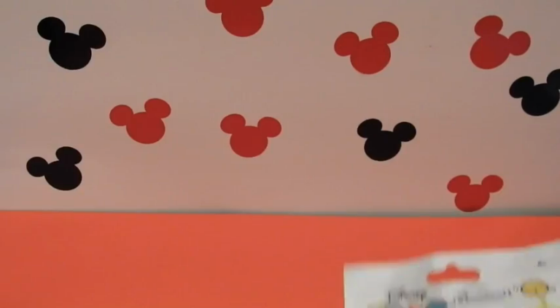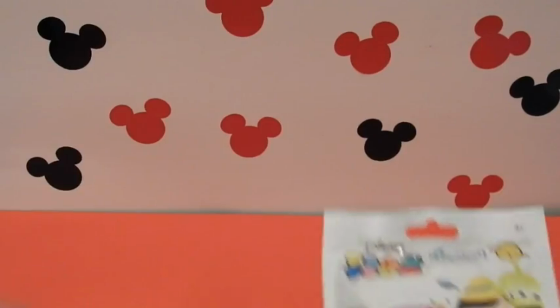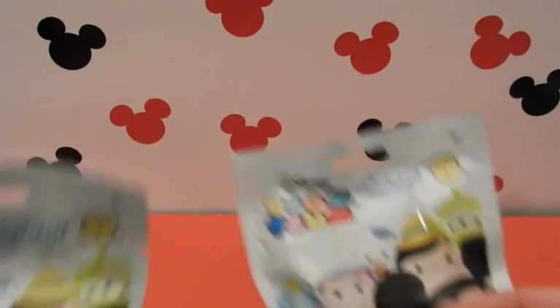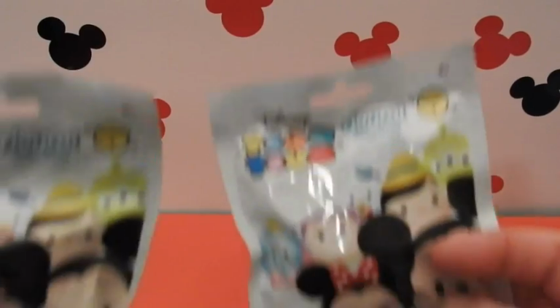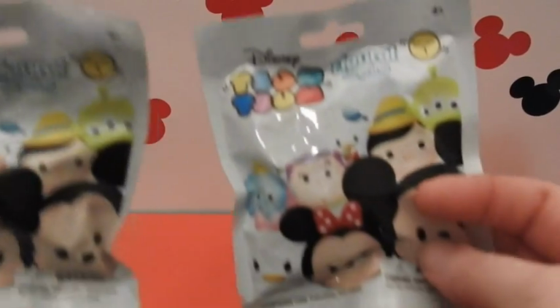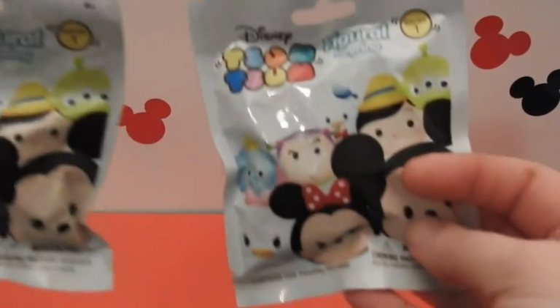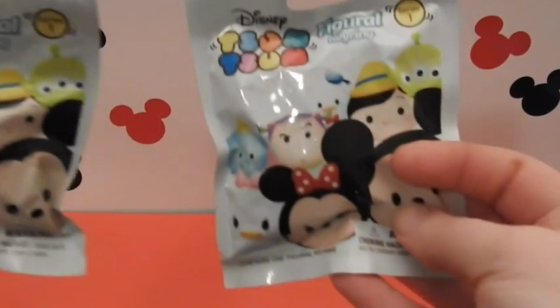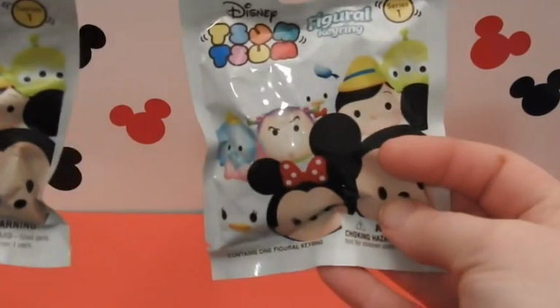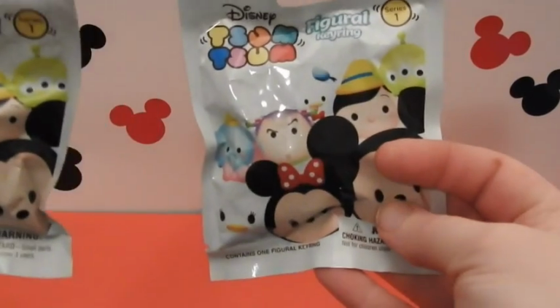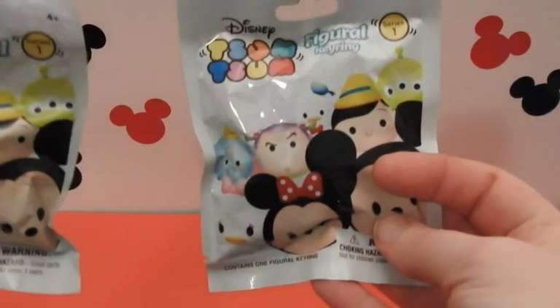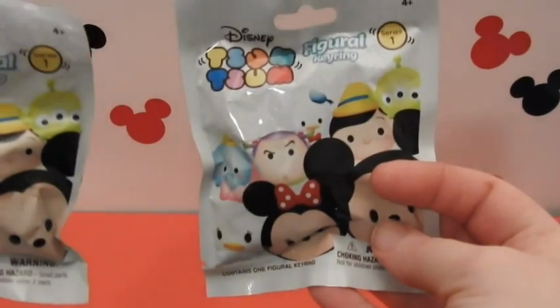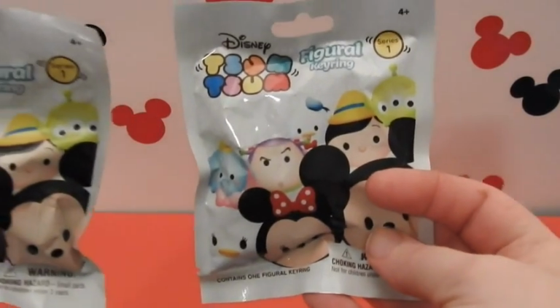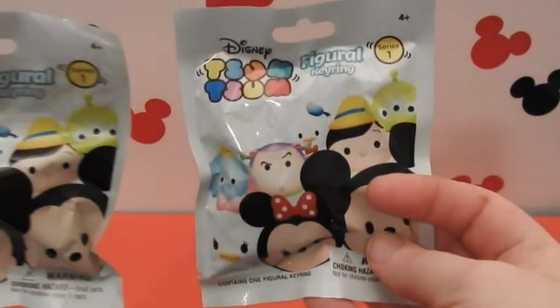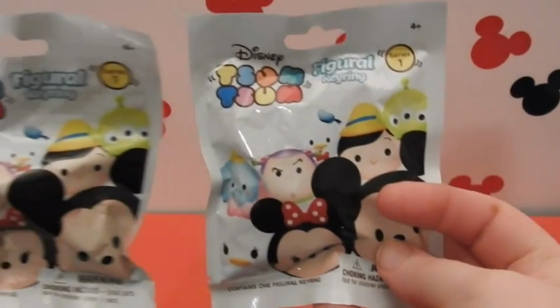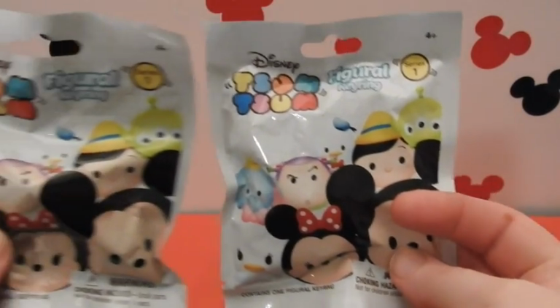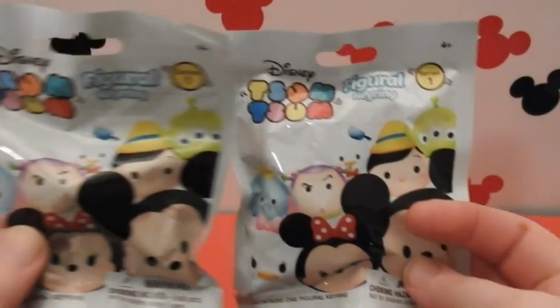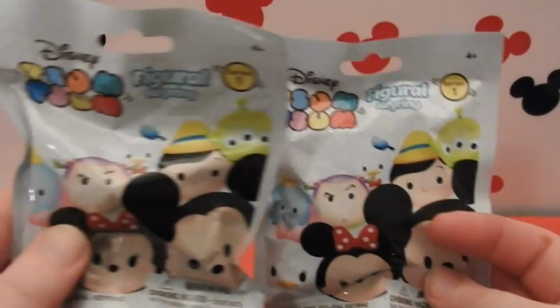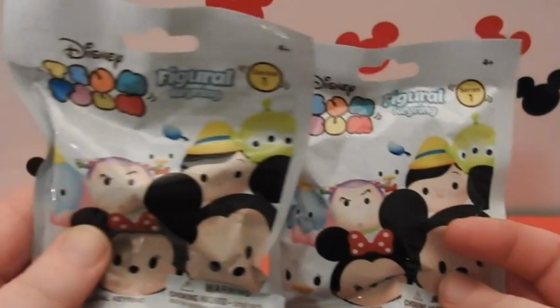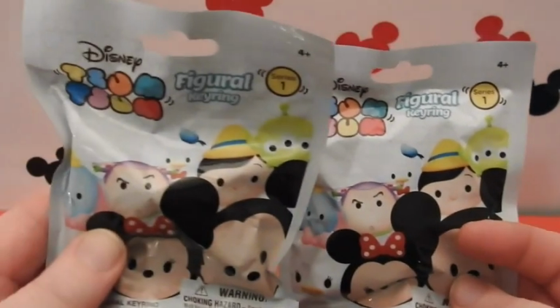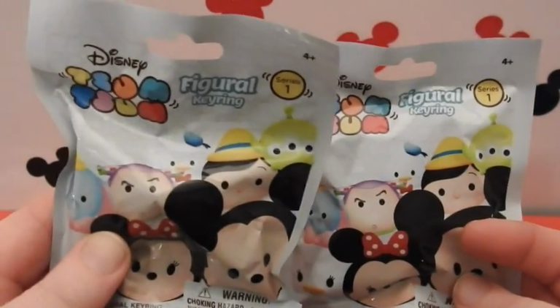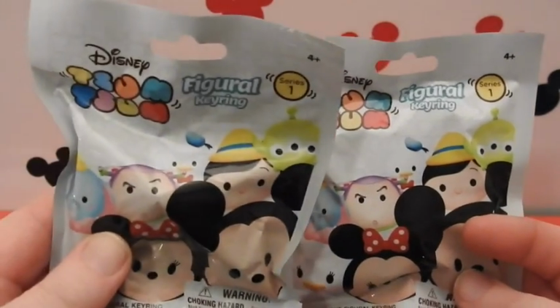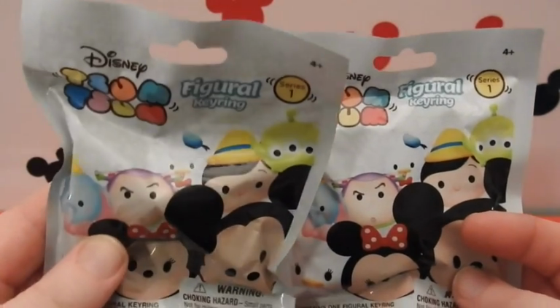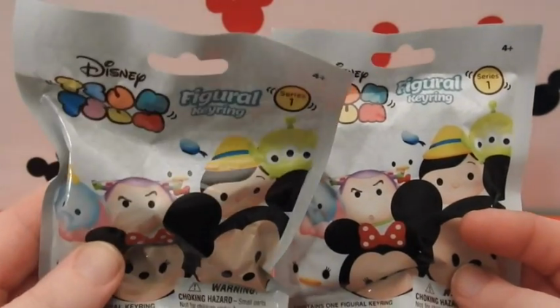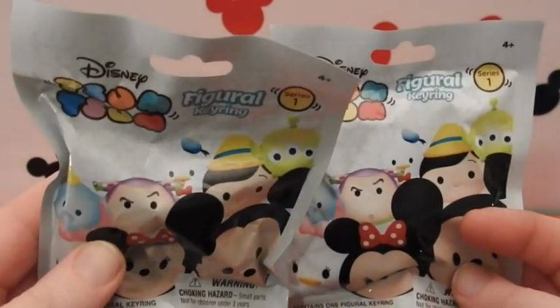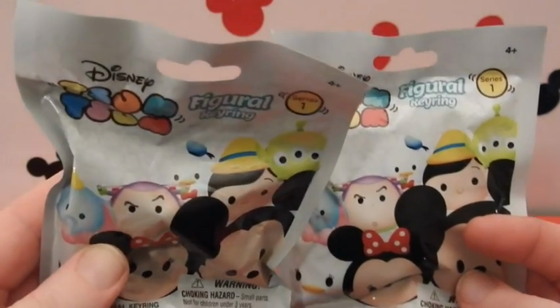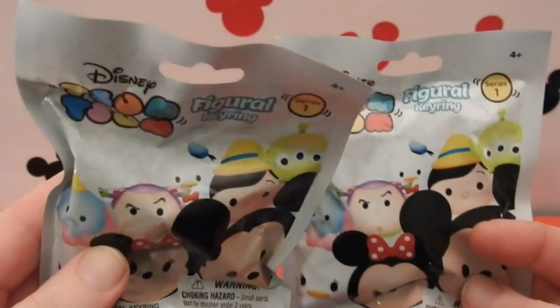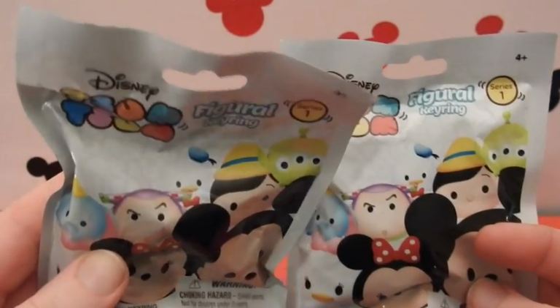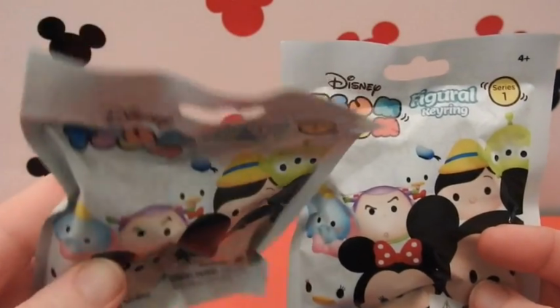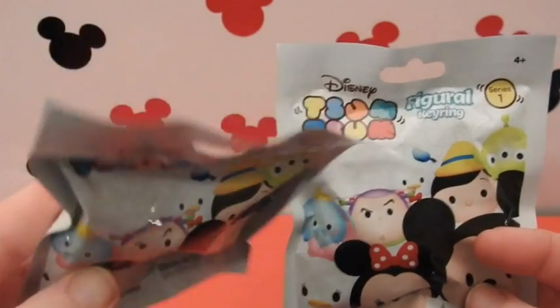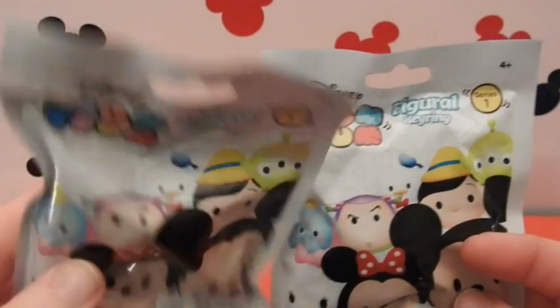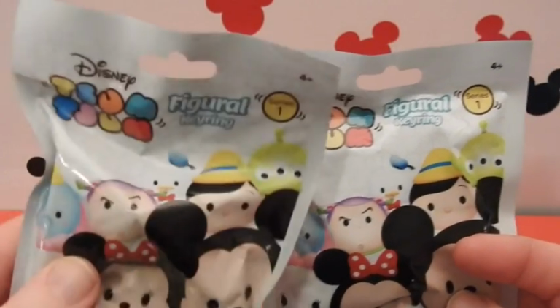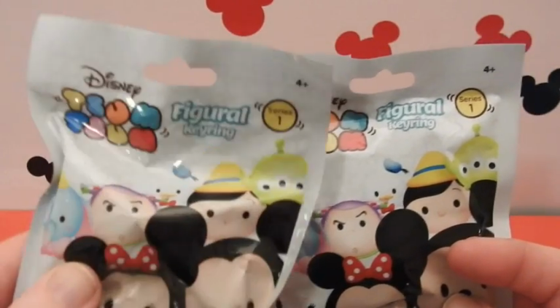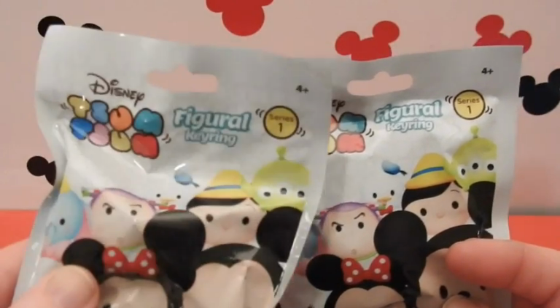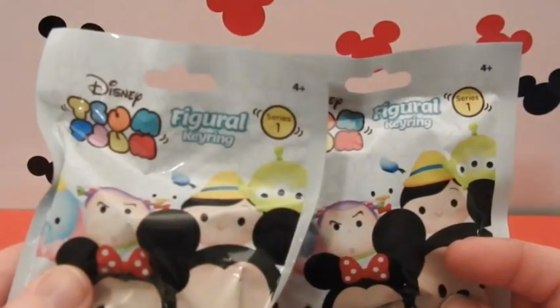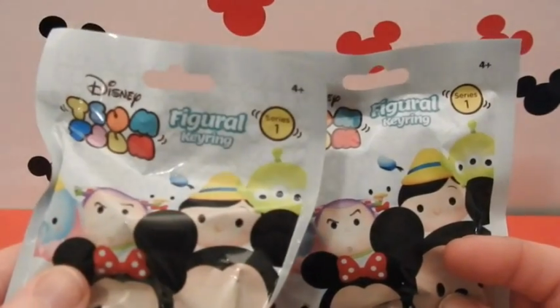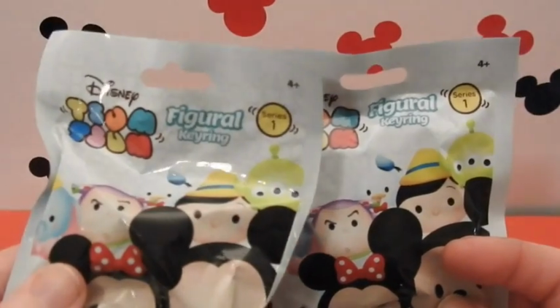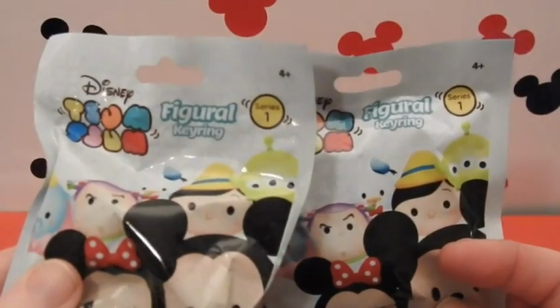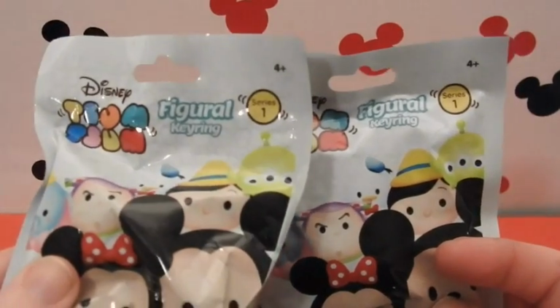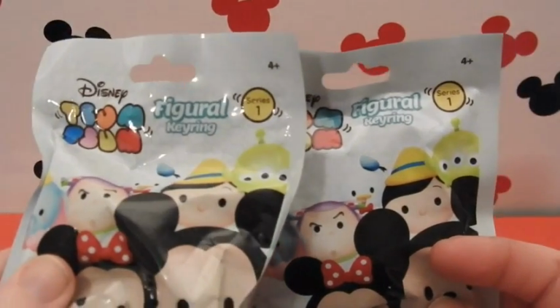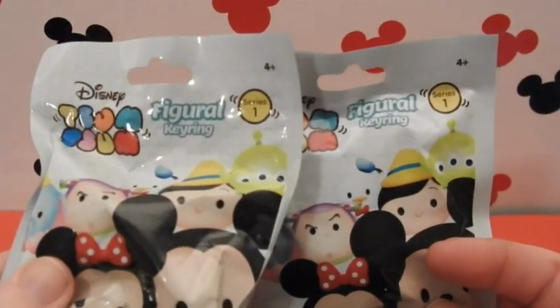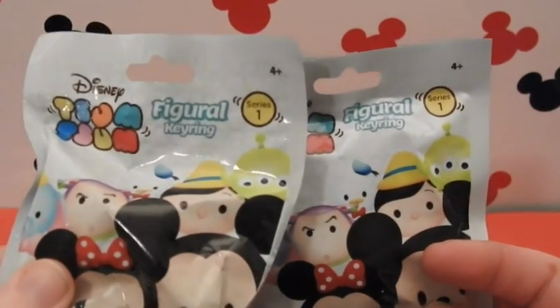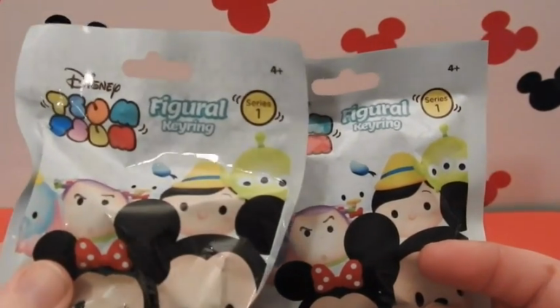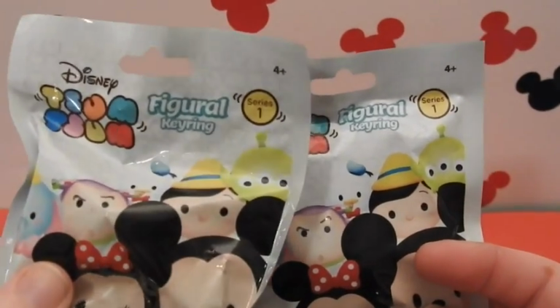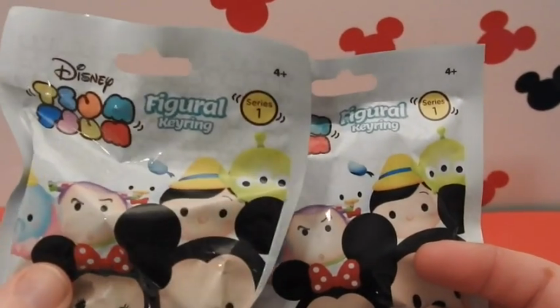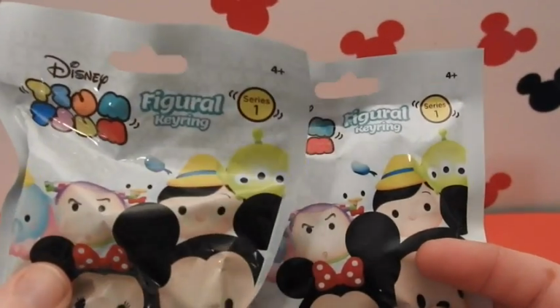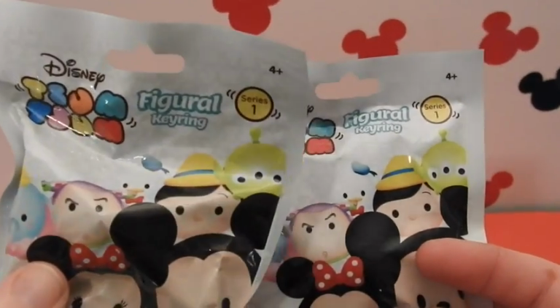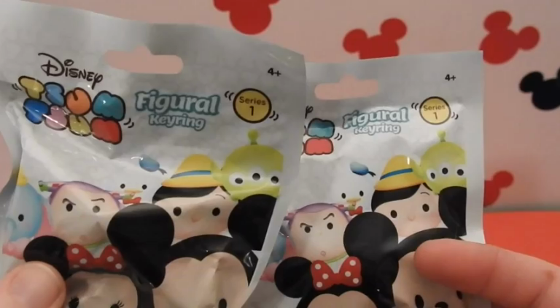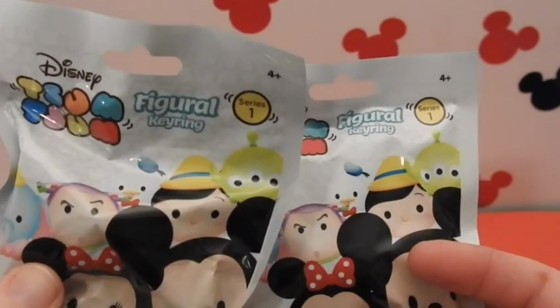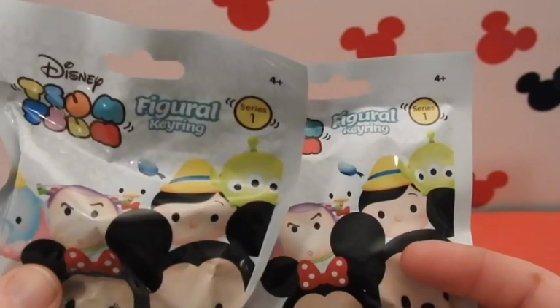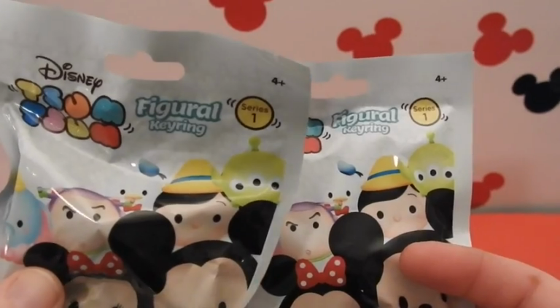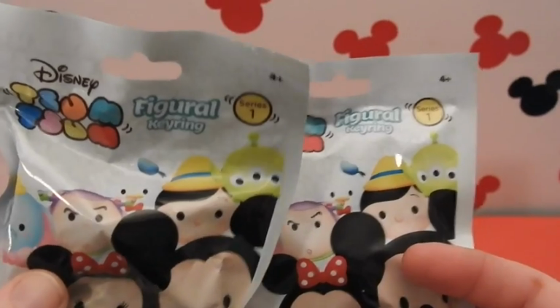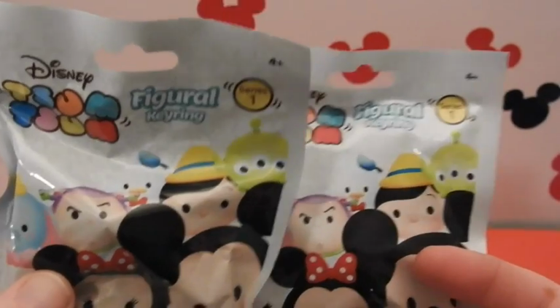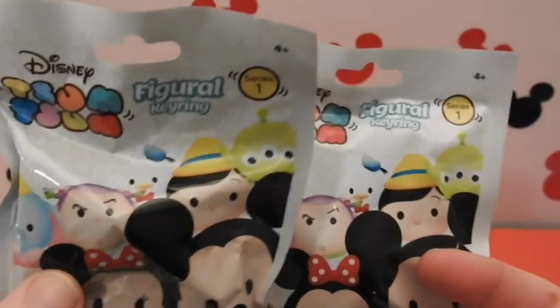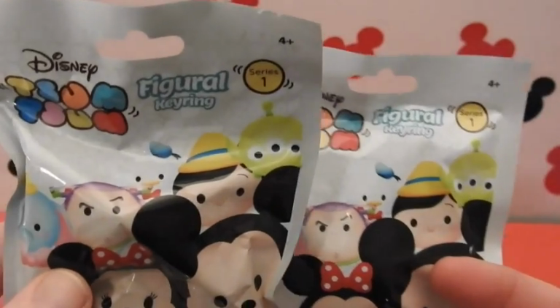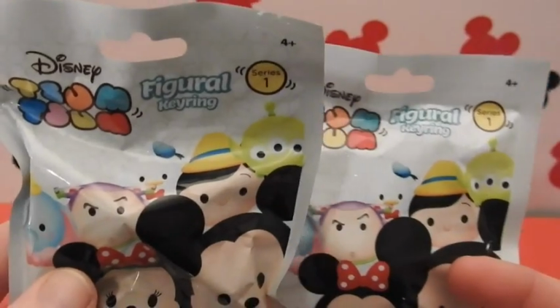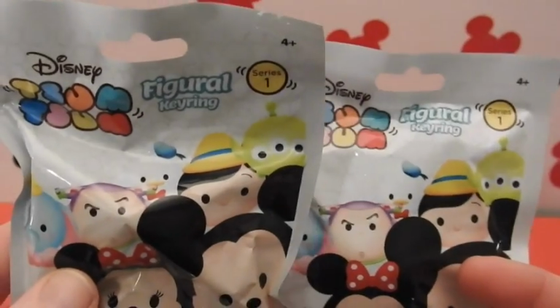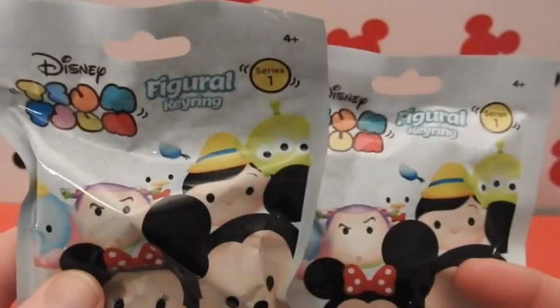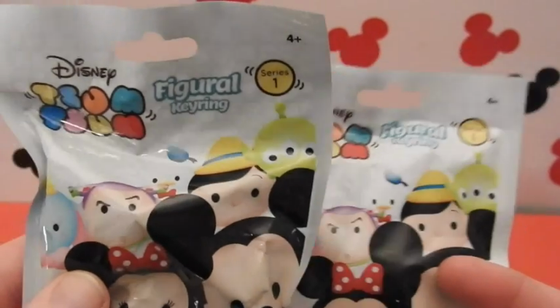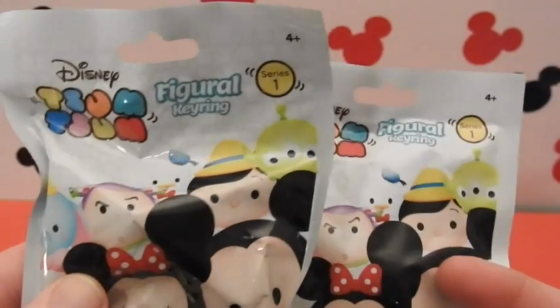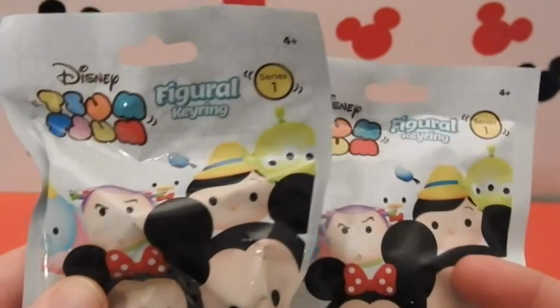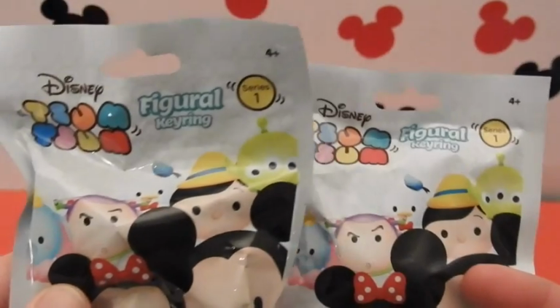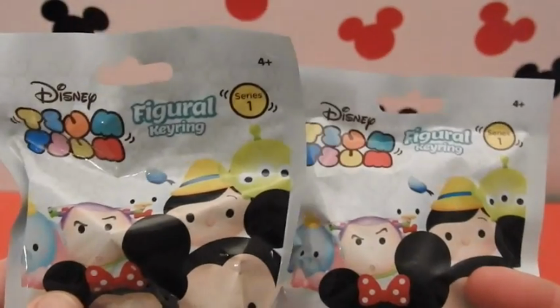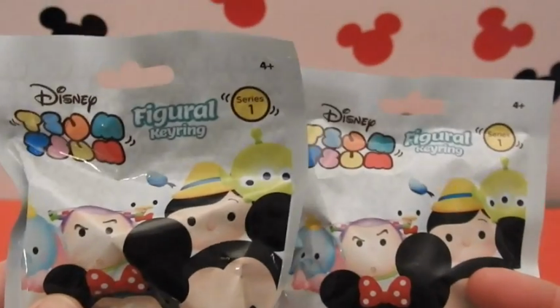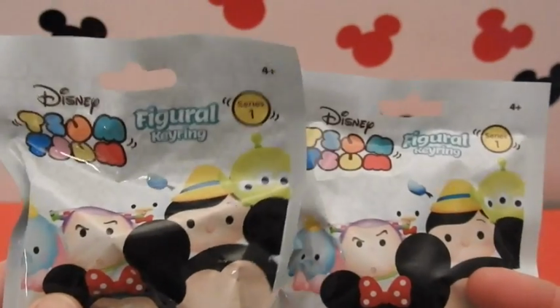Hi kids, picked these up at the store today. They are the Tsum Tsum, the Disney Tsum Tsums, mystery key ring bags.